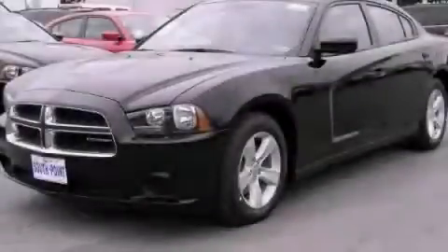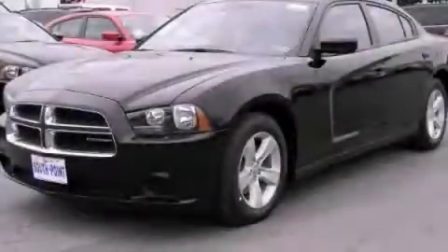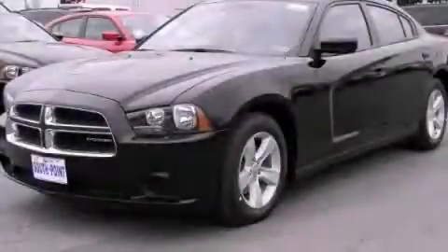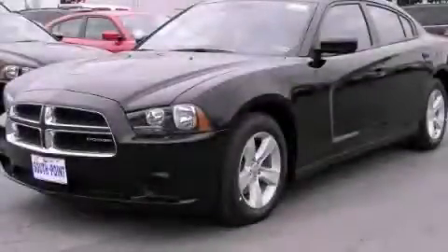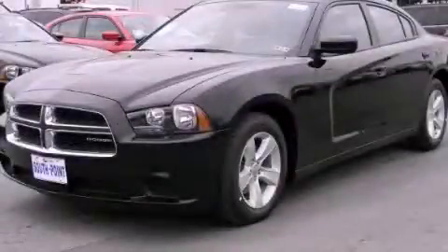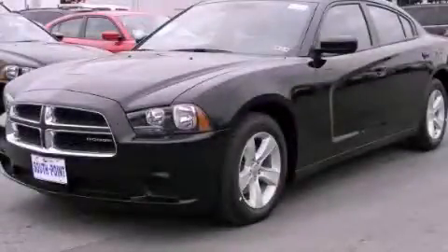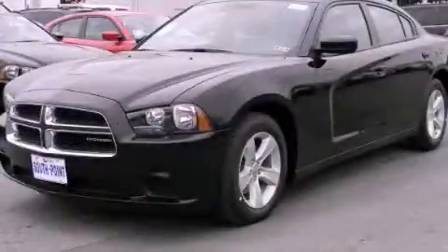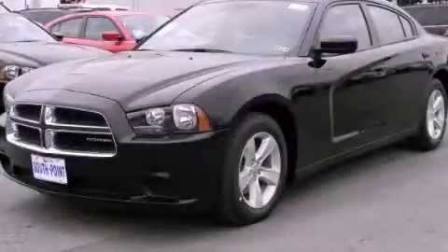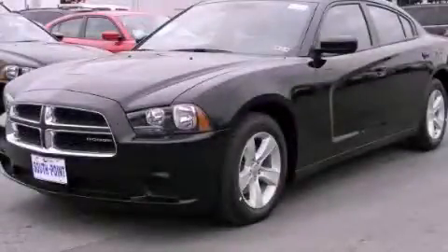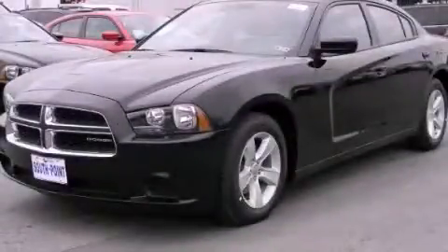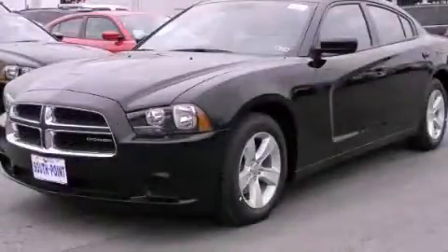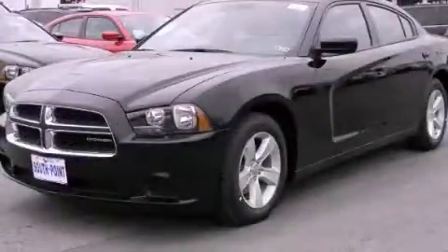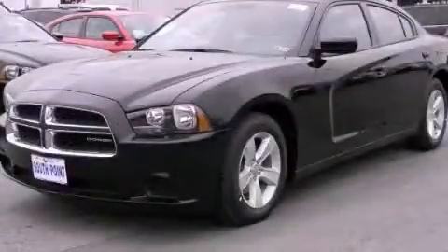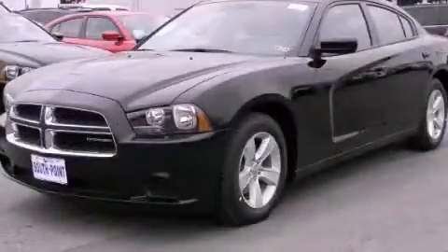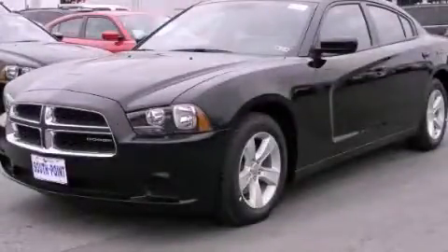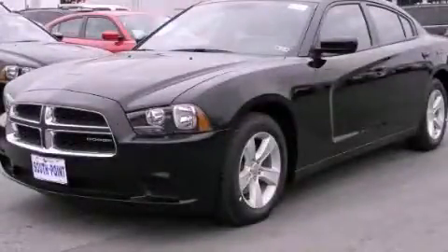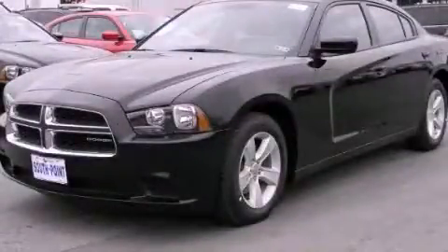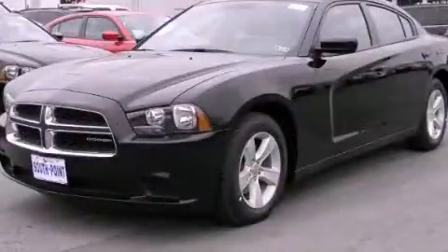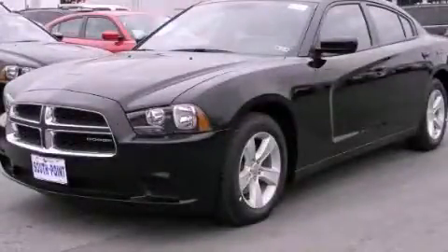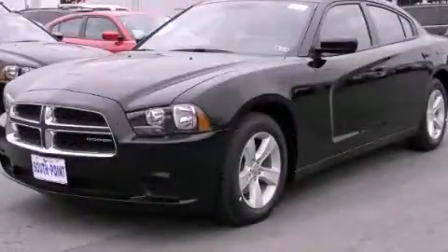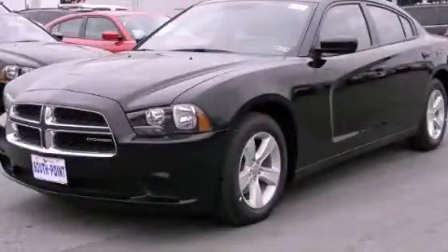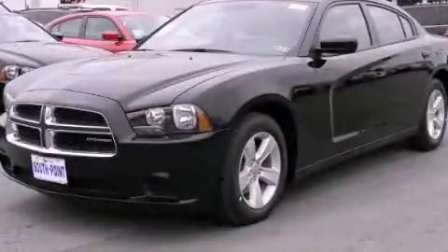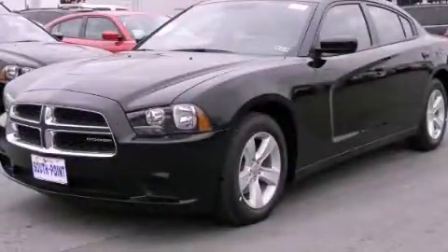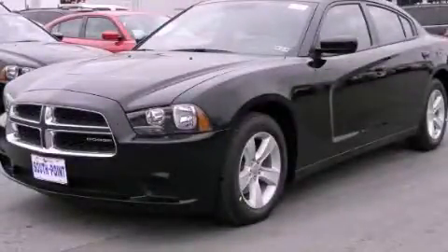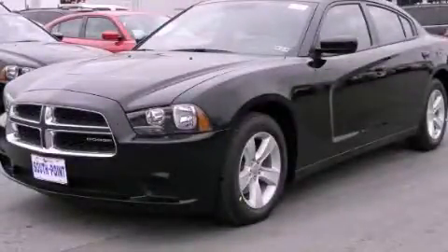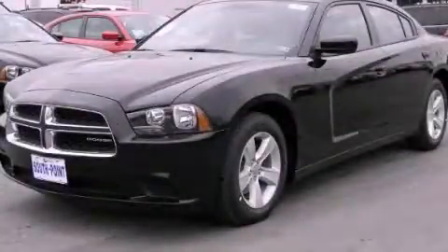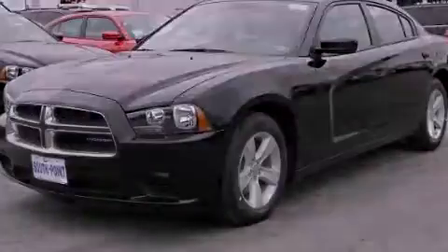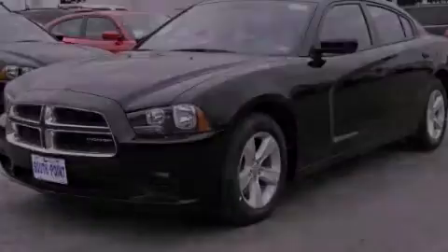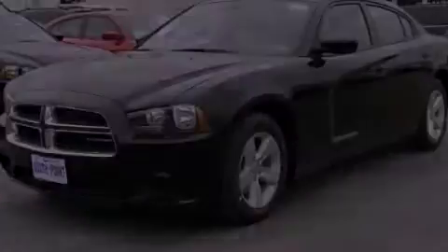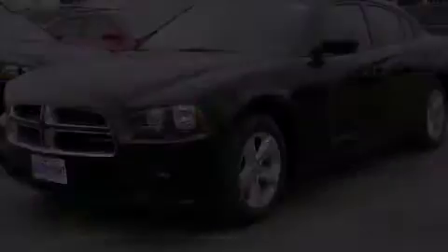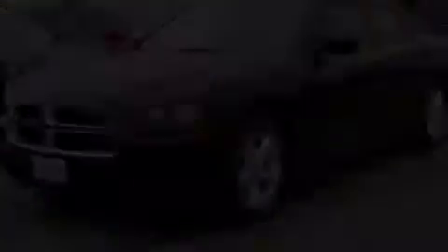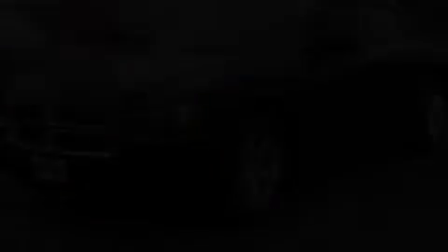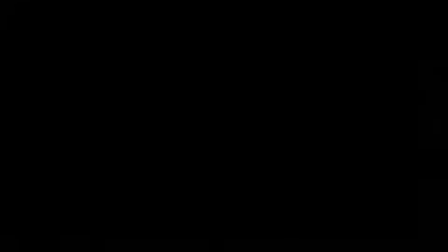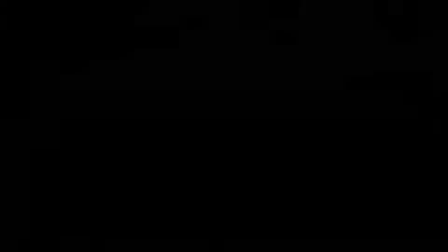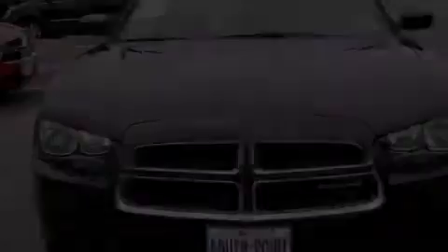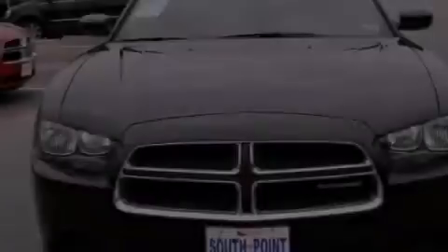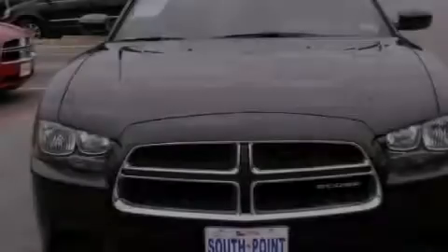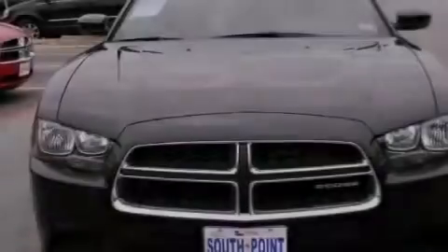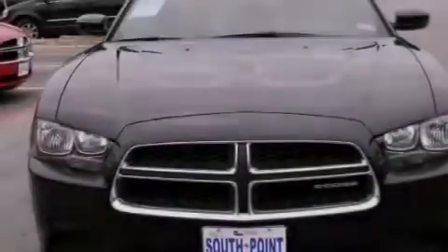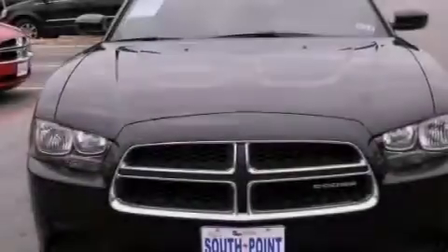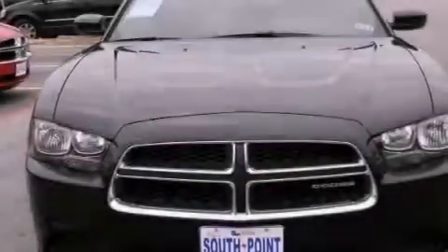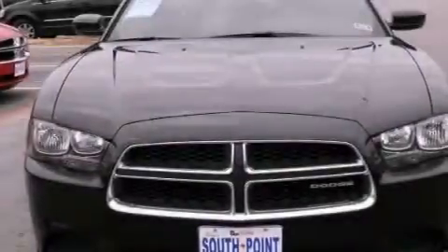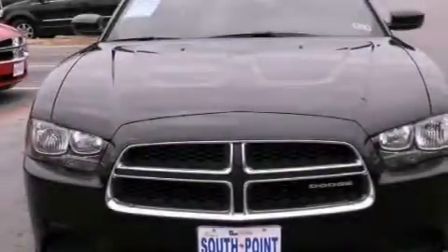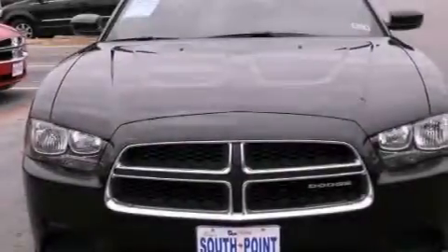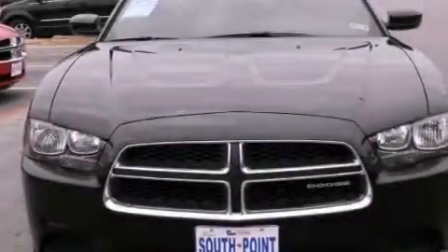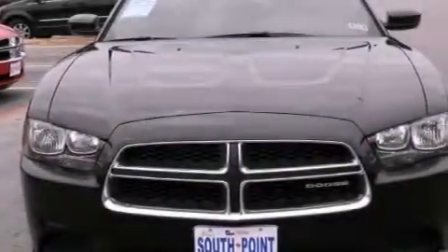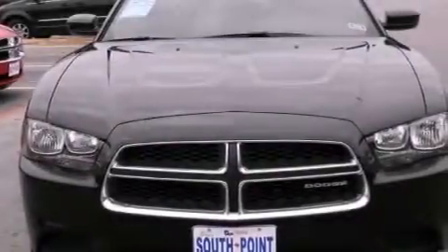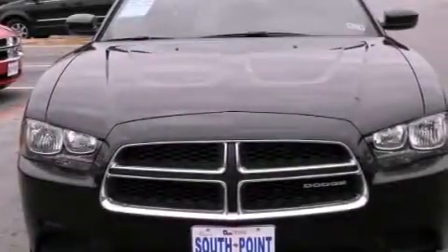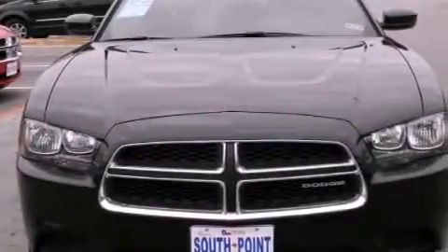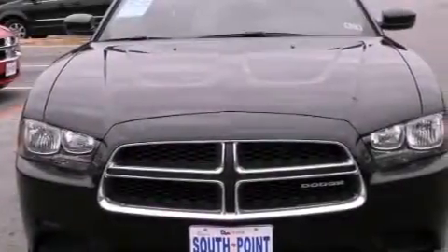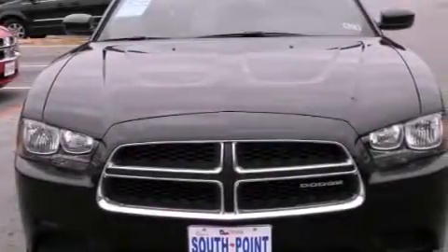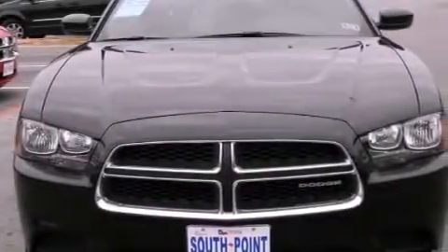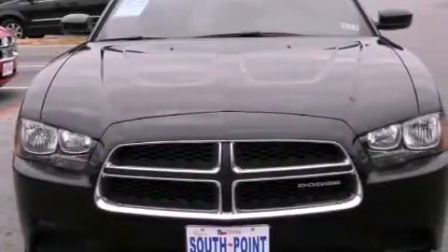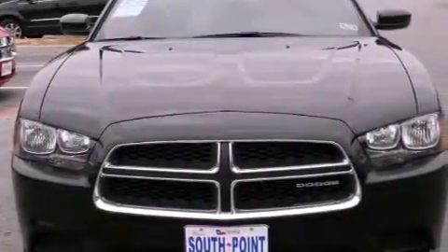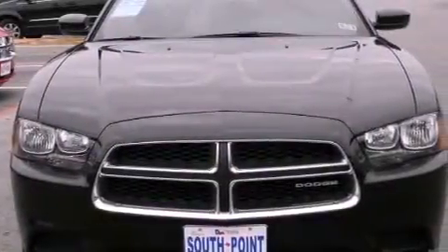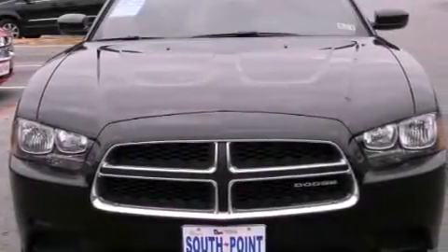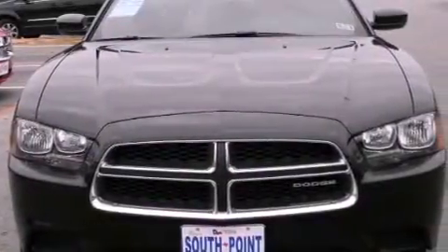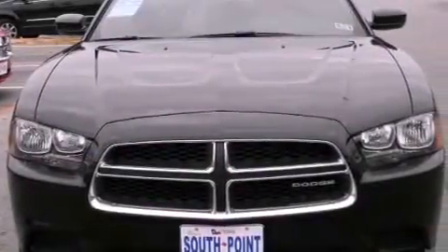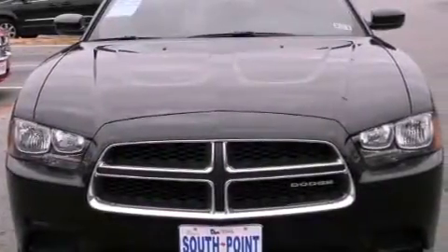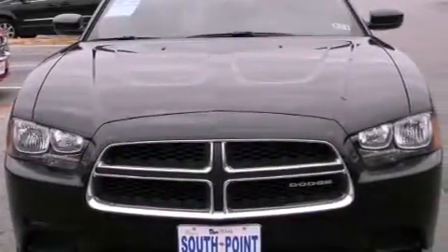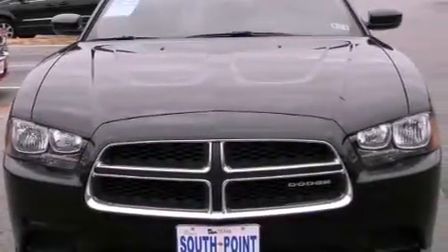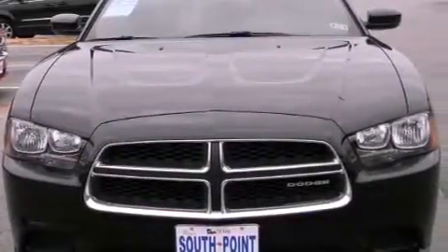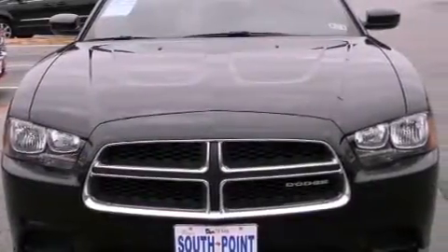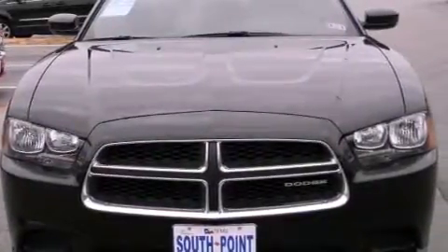This is a brand new 2012 Dodge Charger. It has a 3.6-liter six-cylinder engine and an automatic transmission.